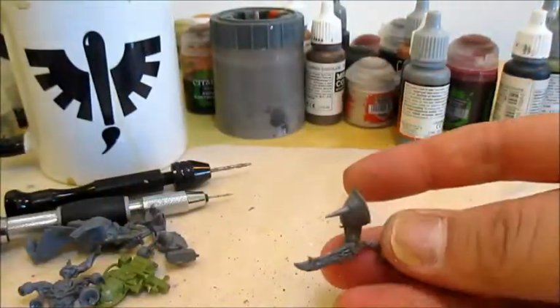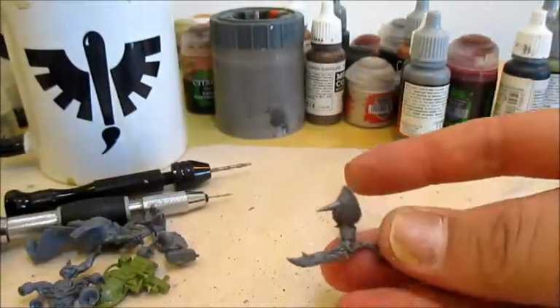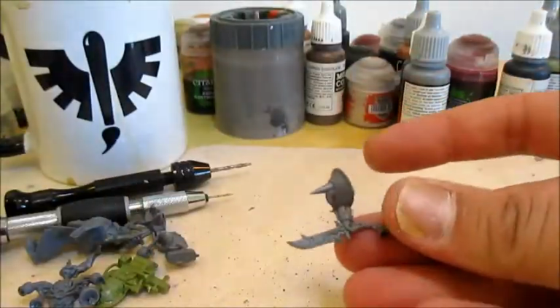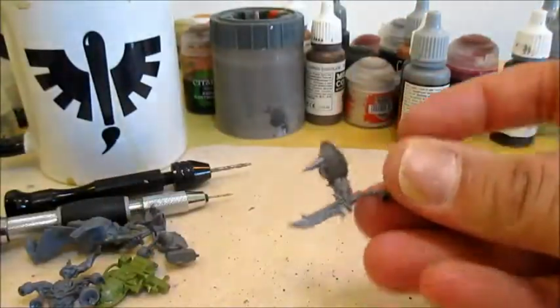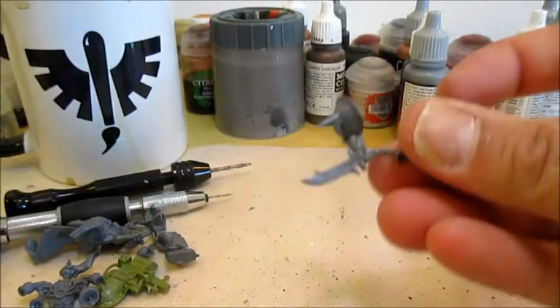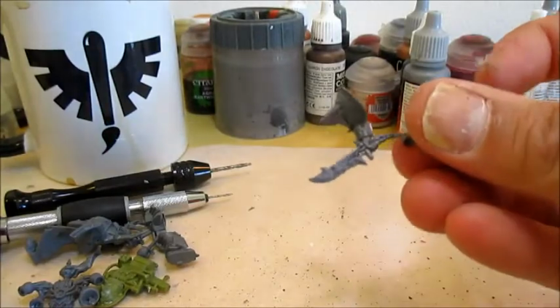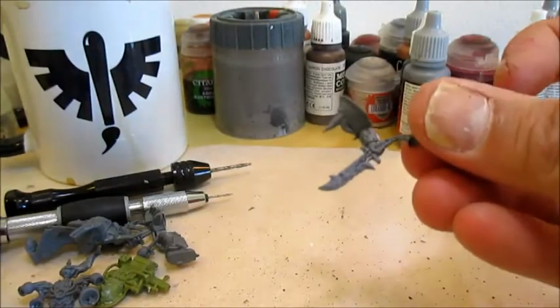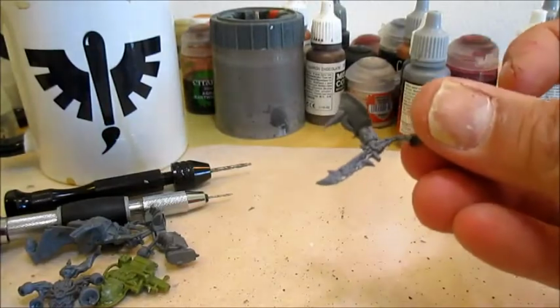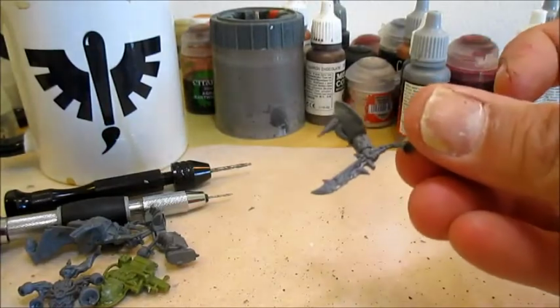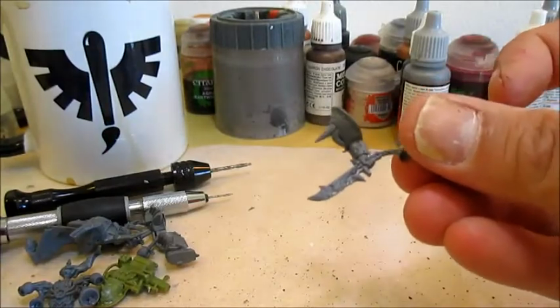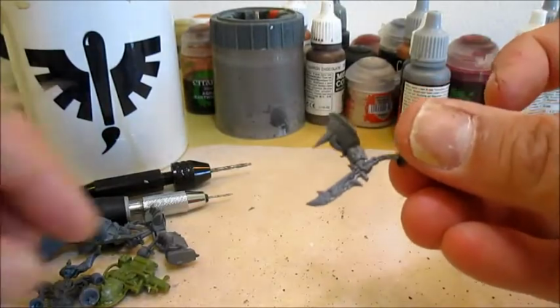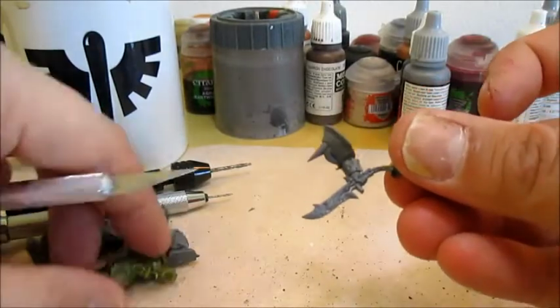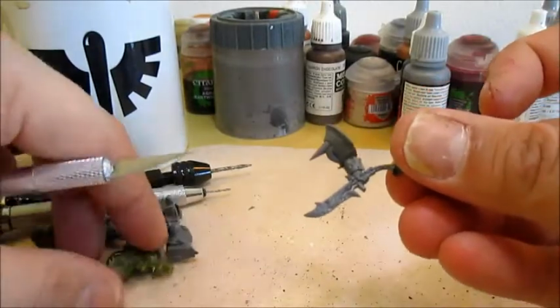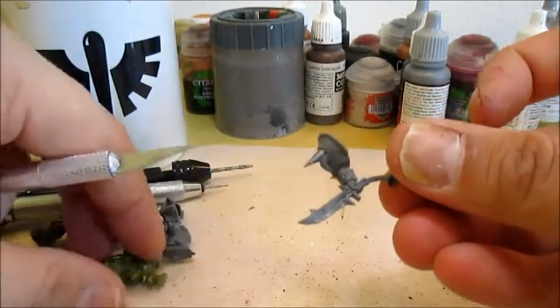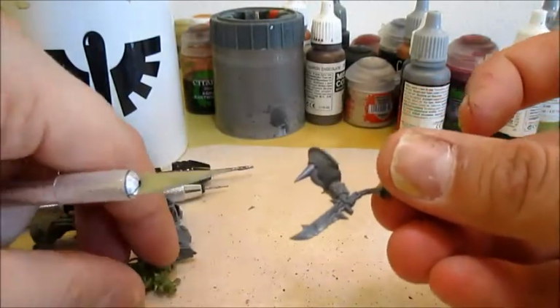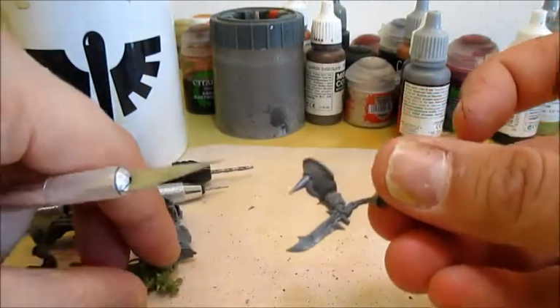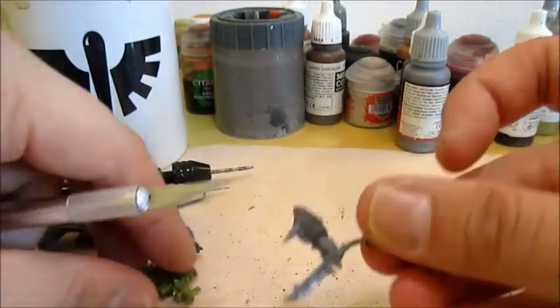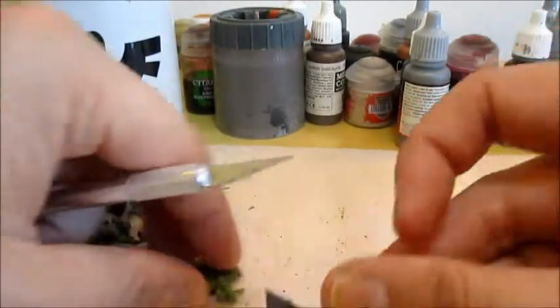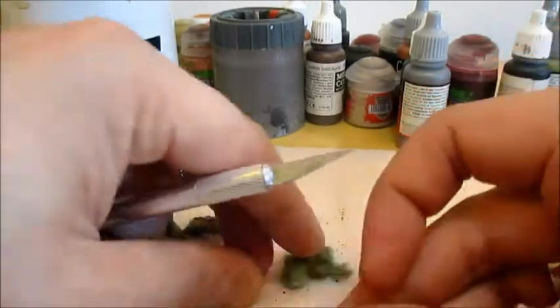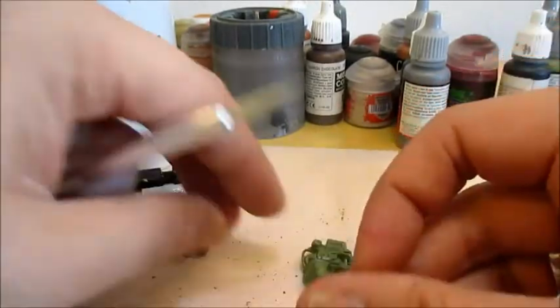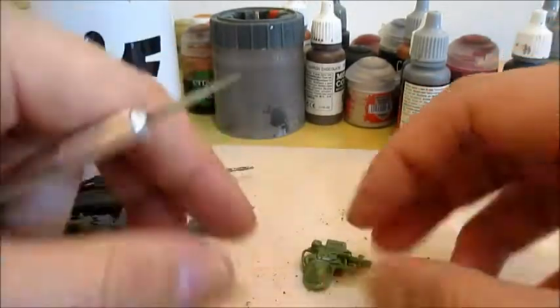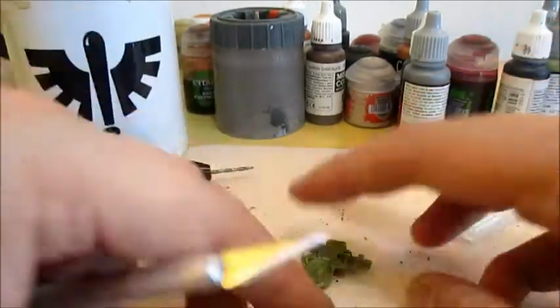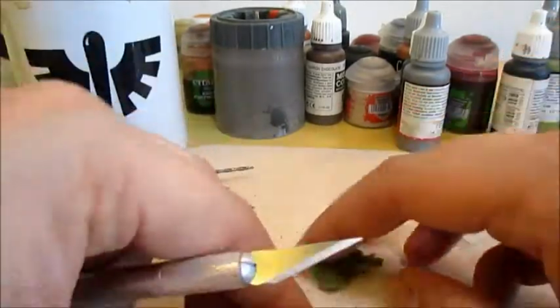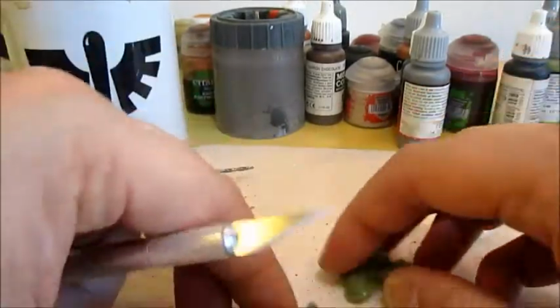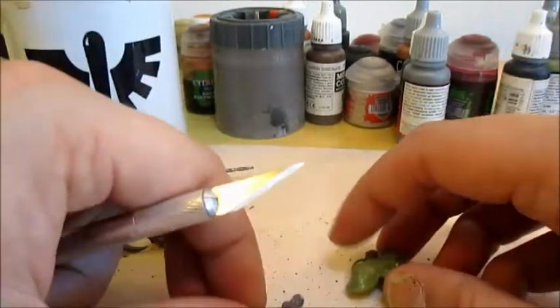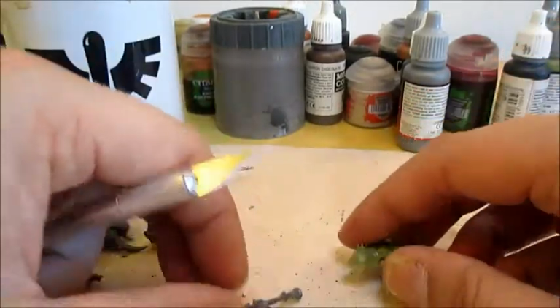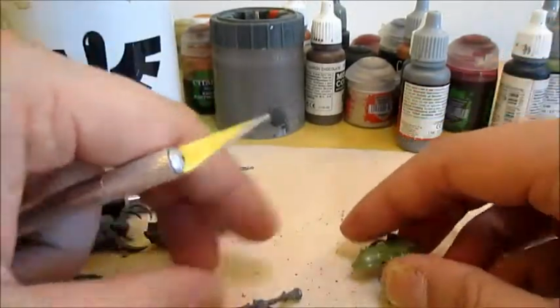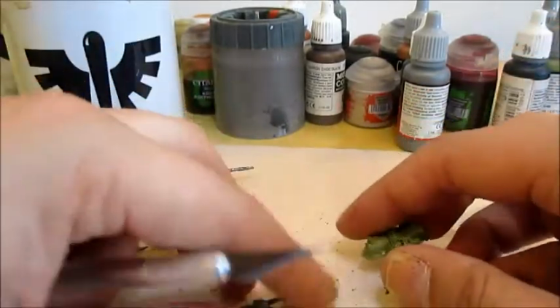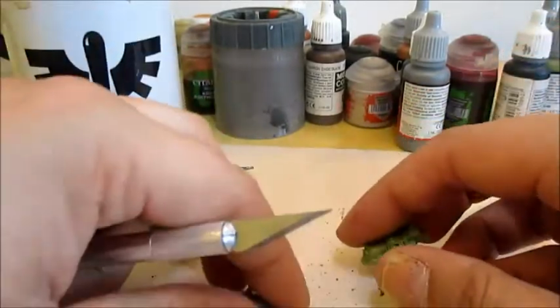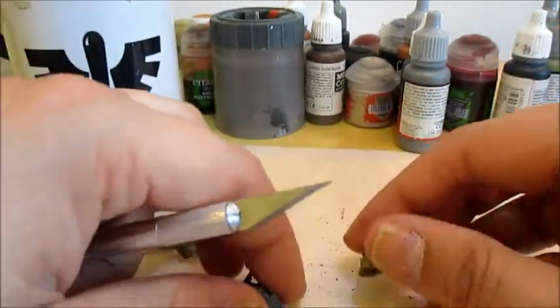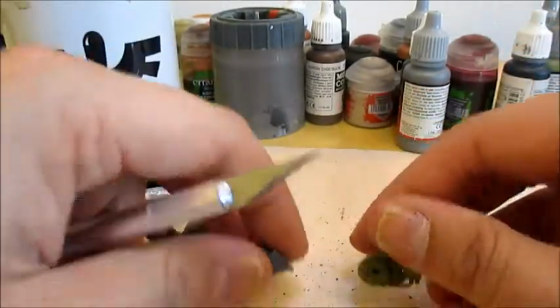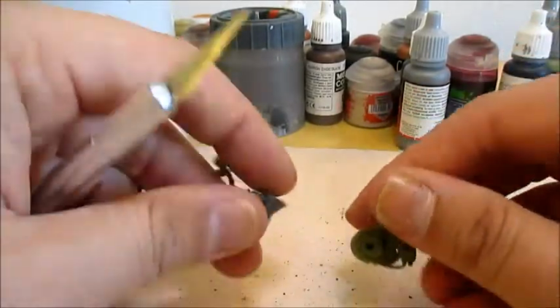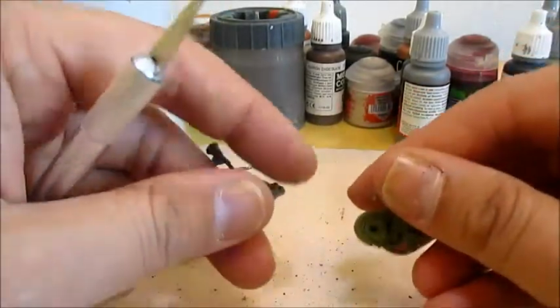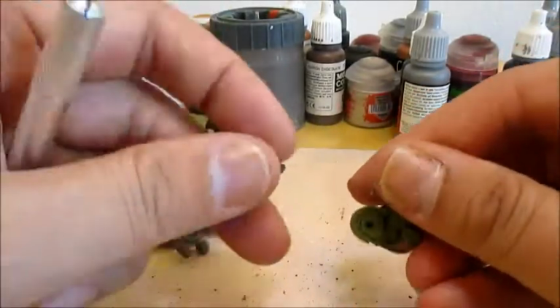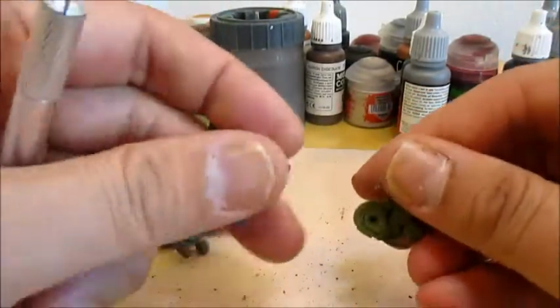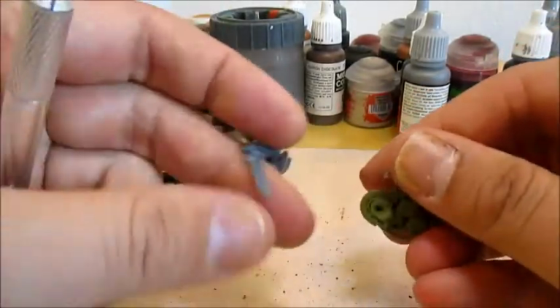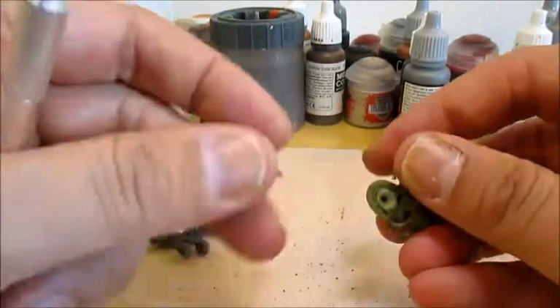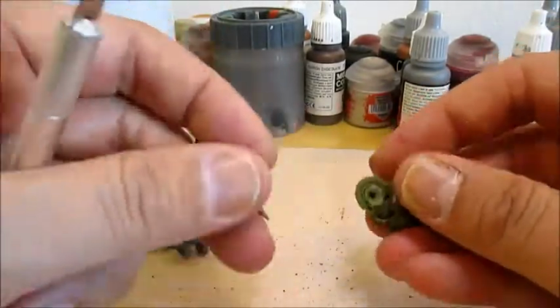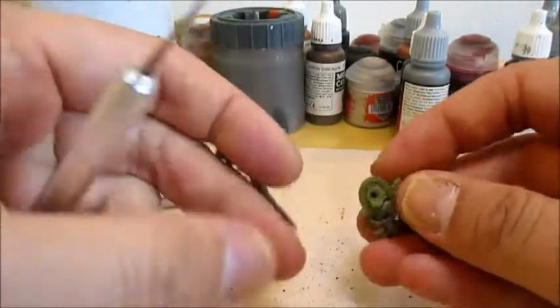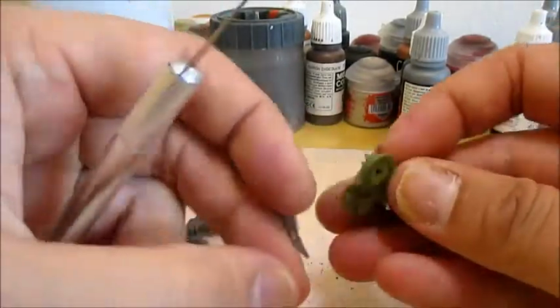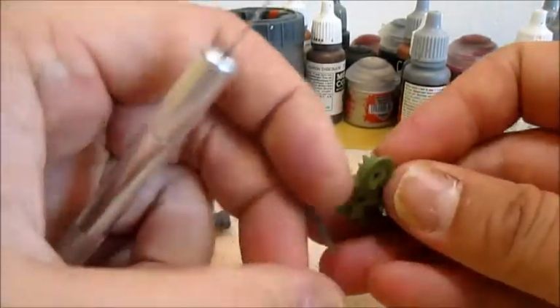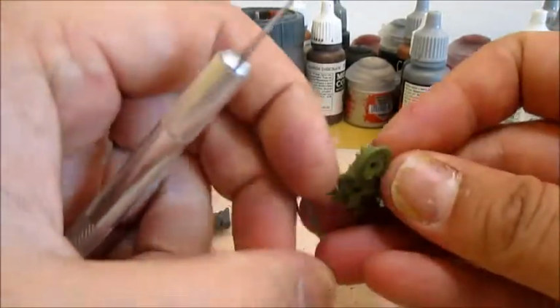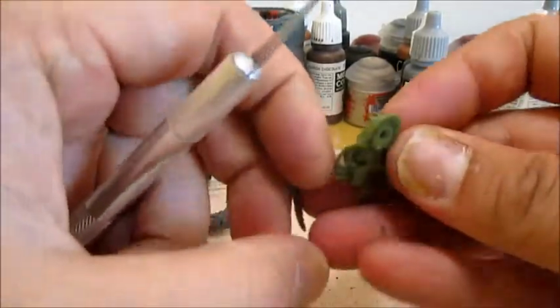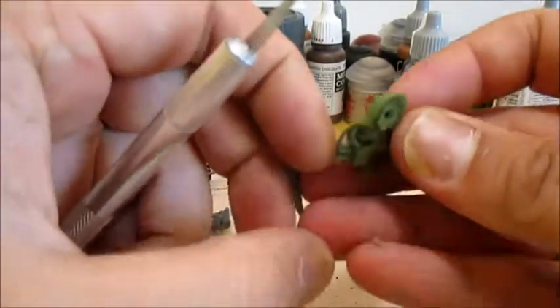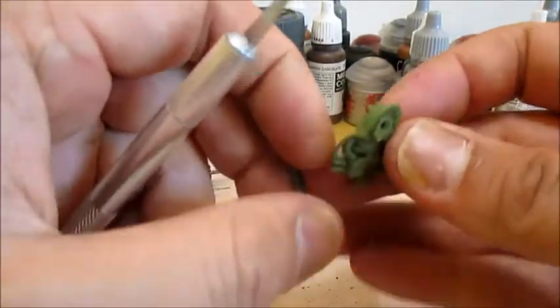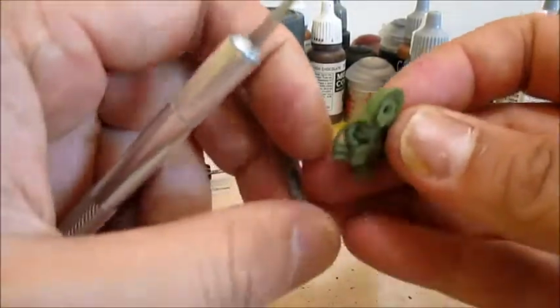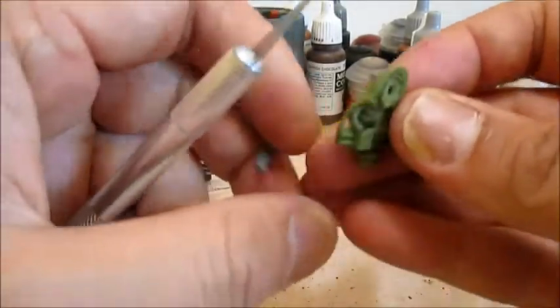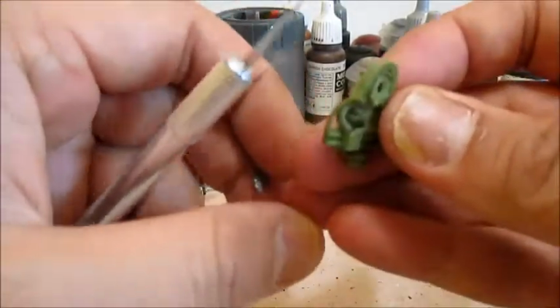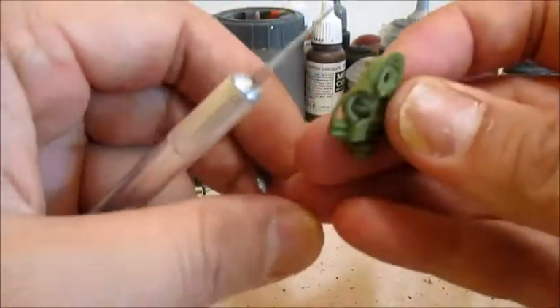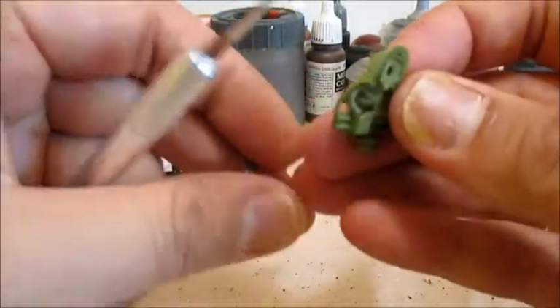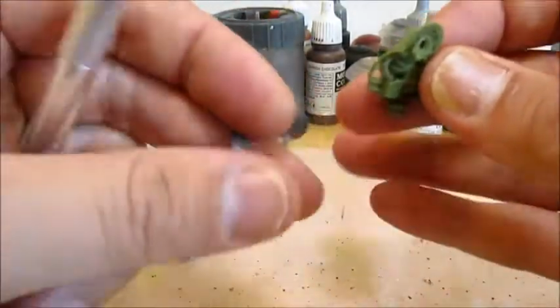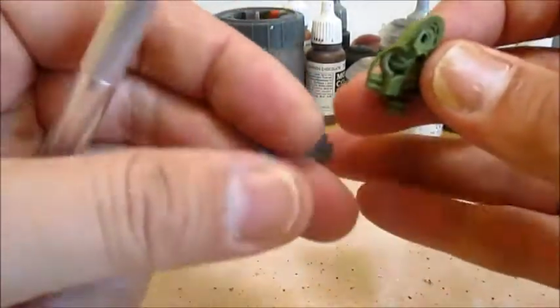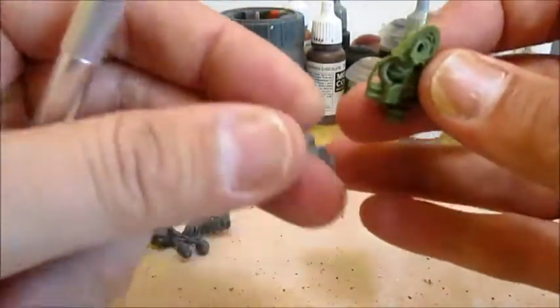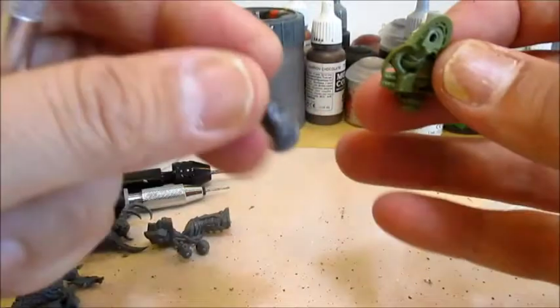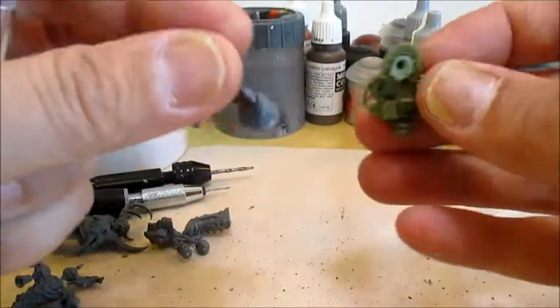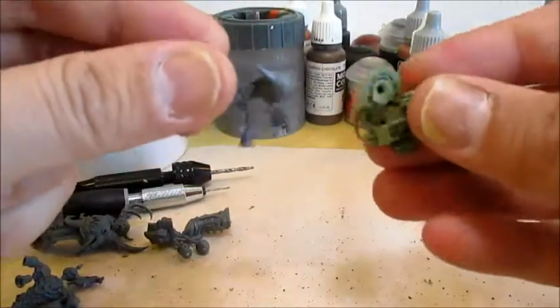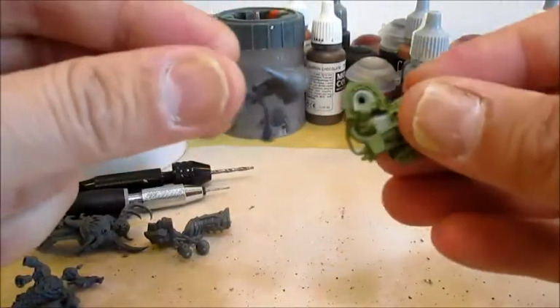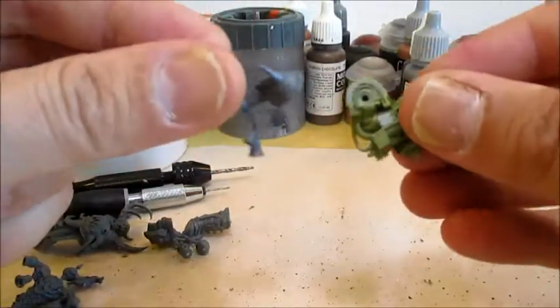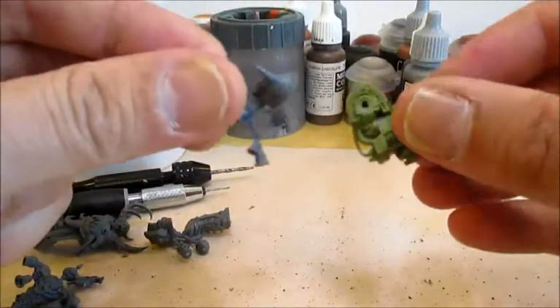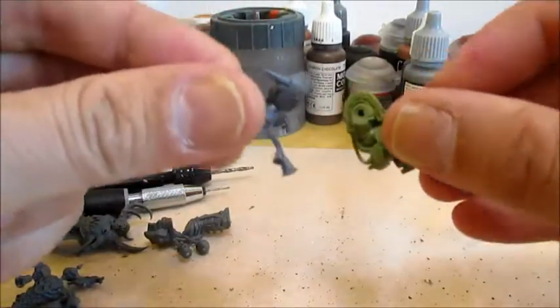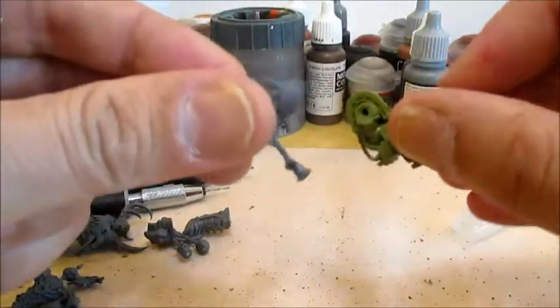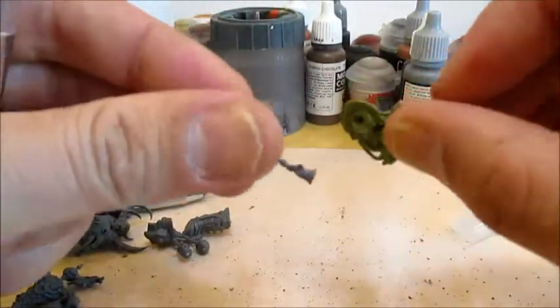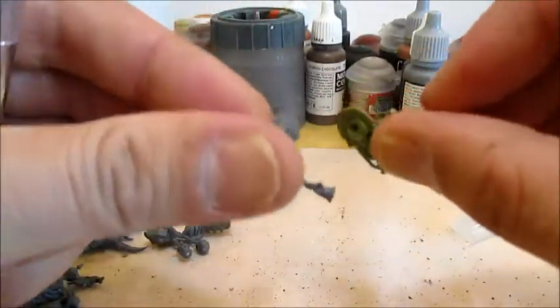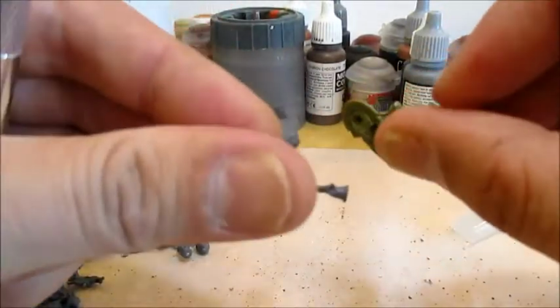Like that. And now we have two pretty poseable arms.